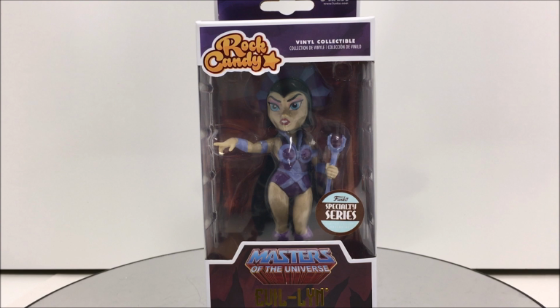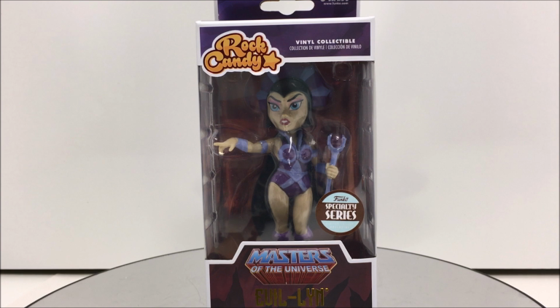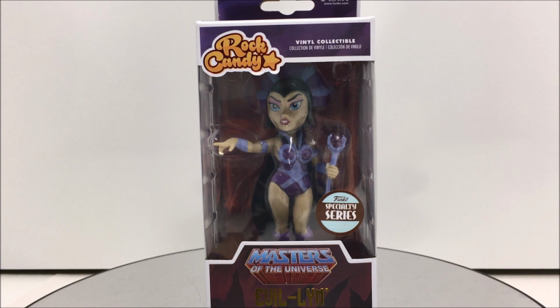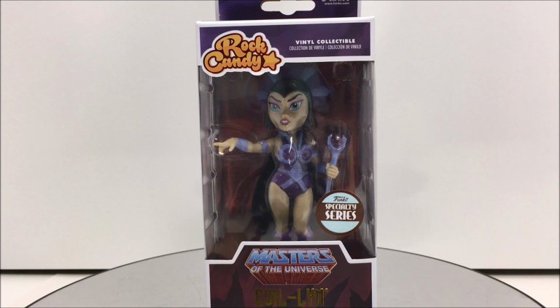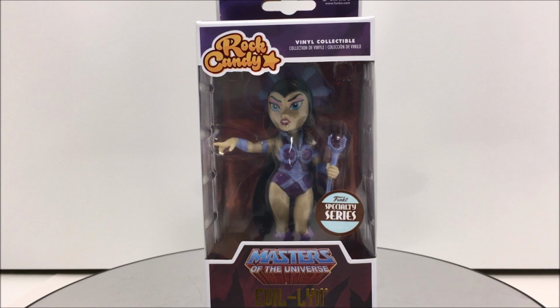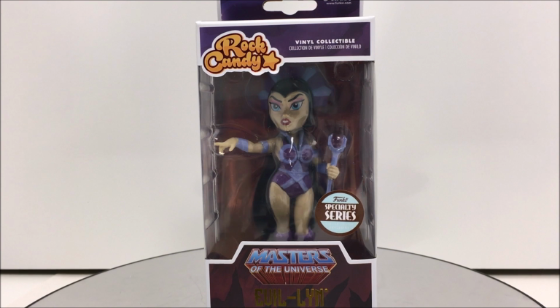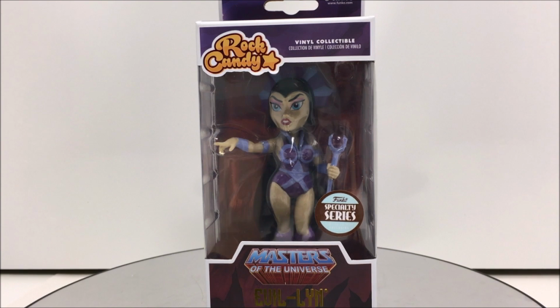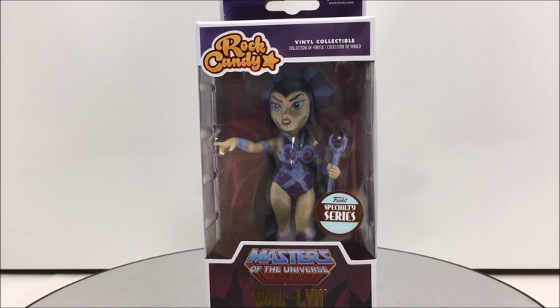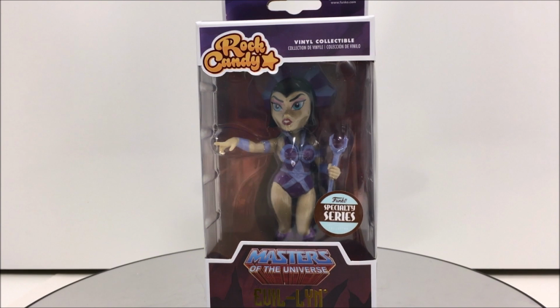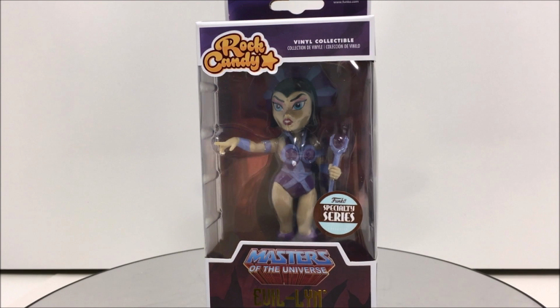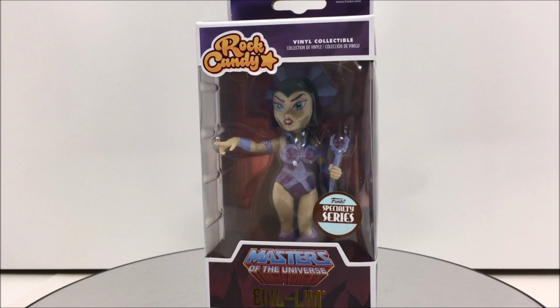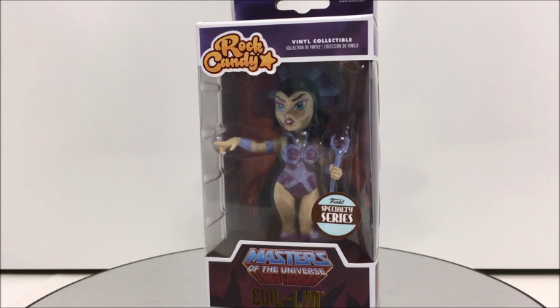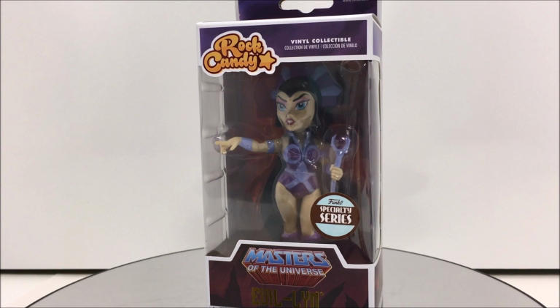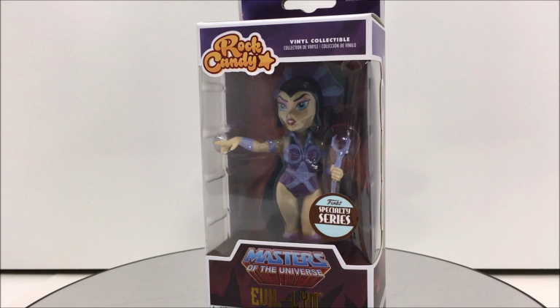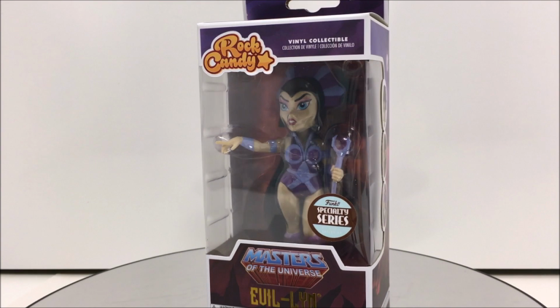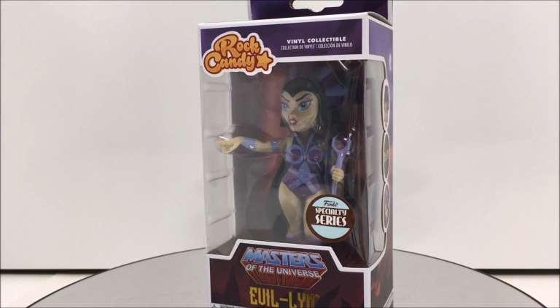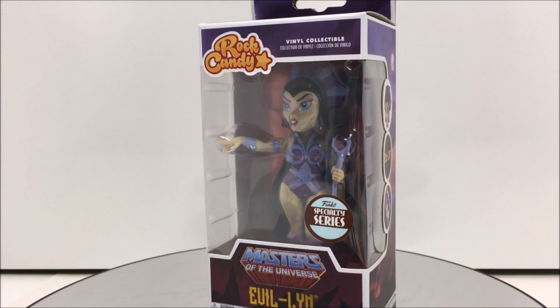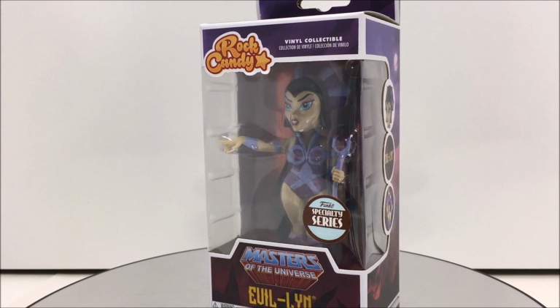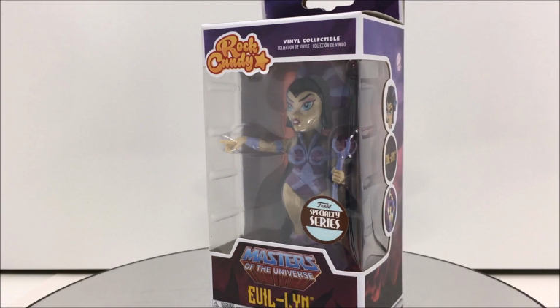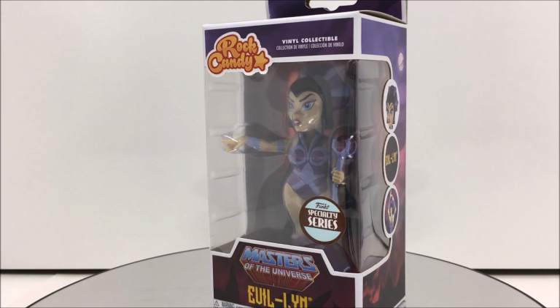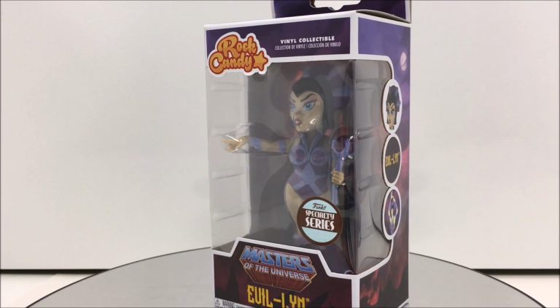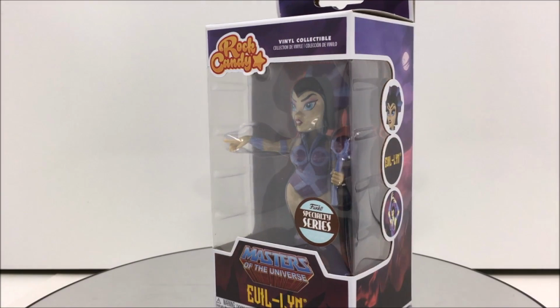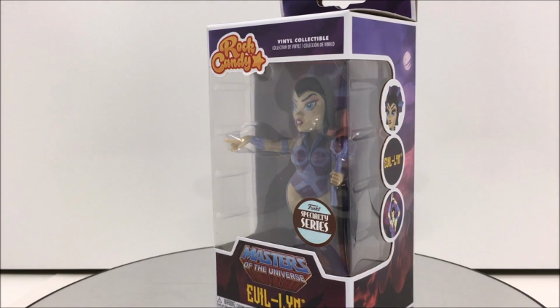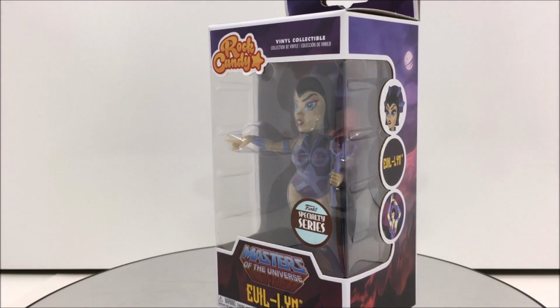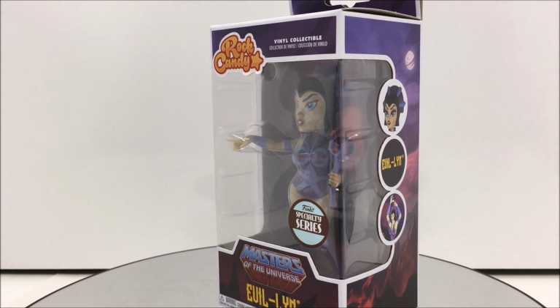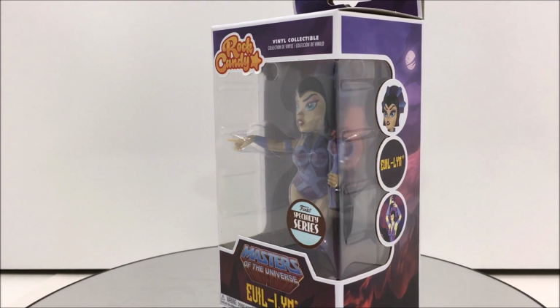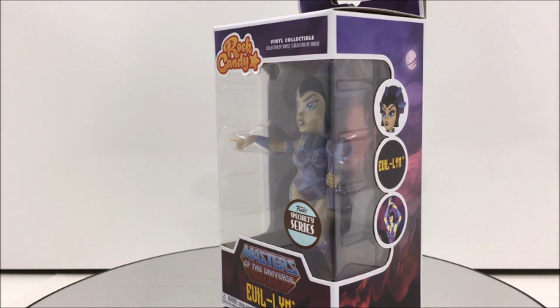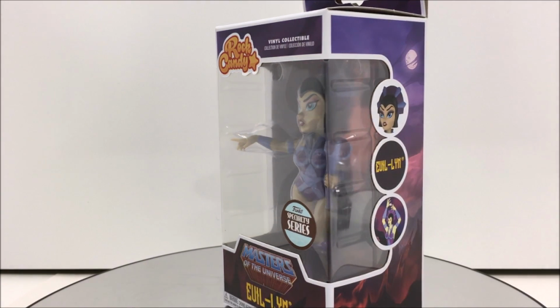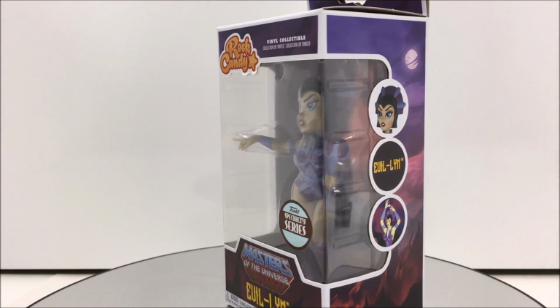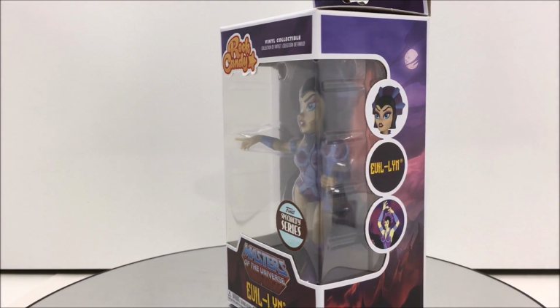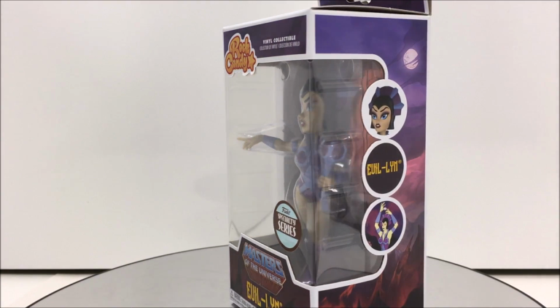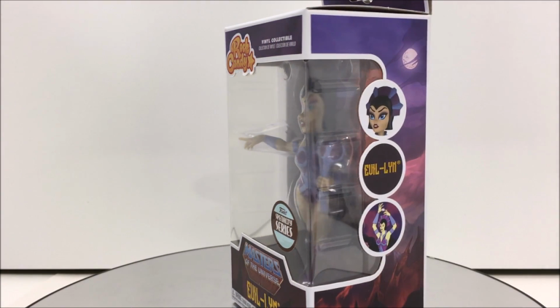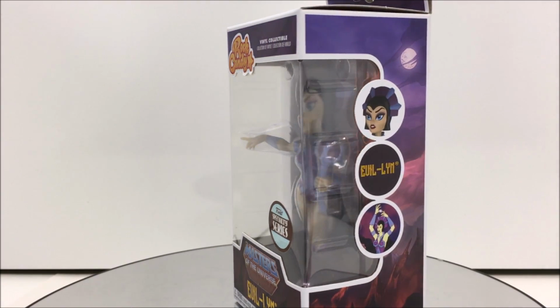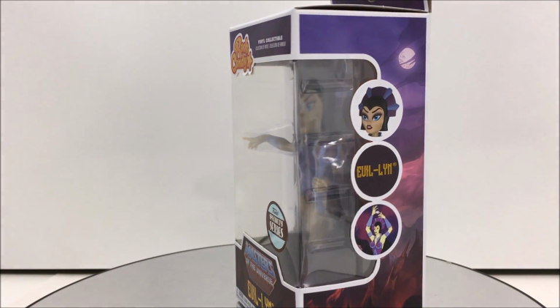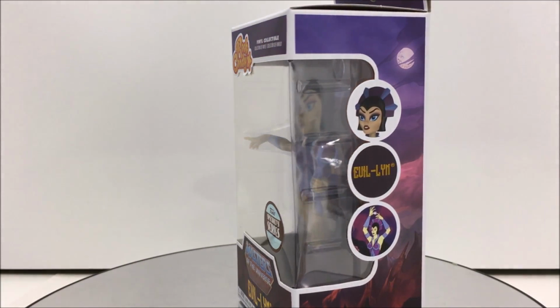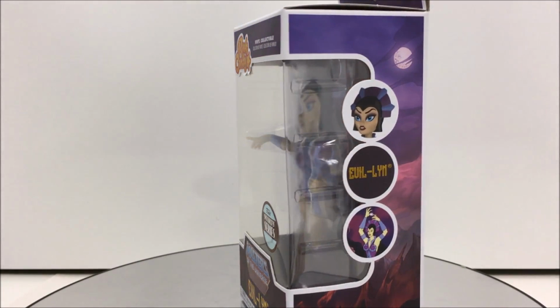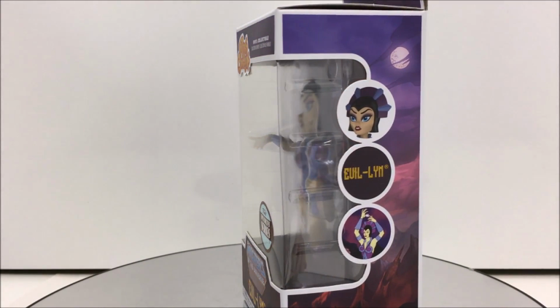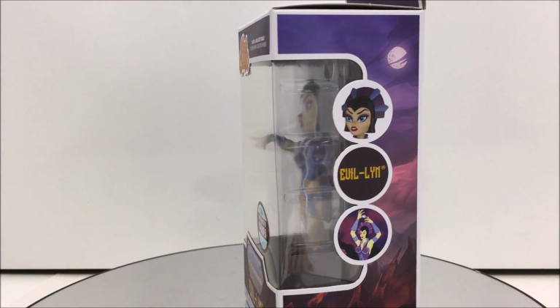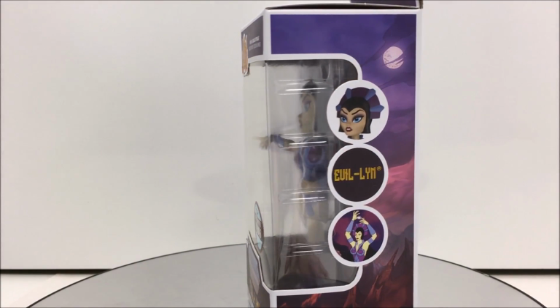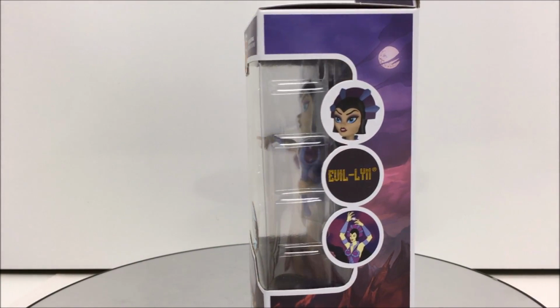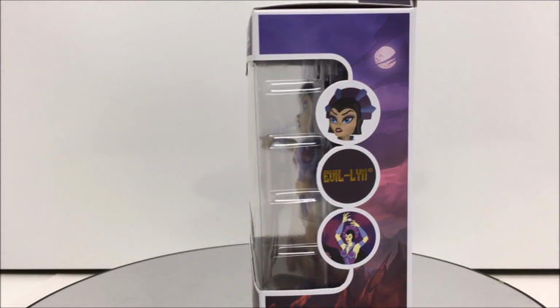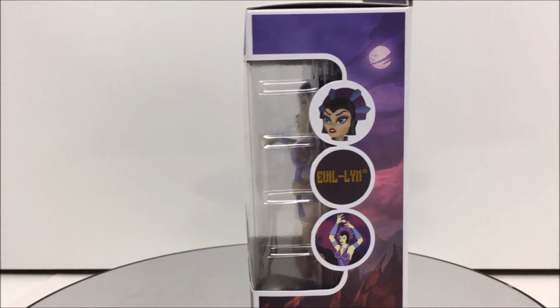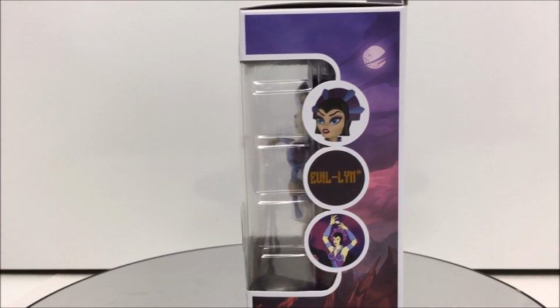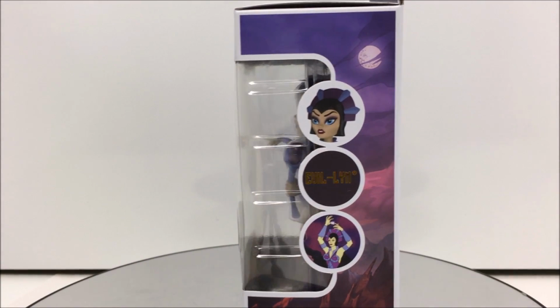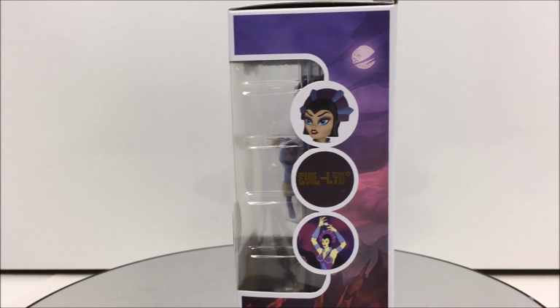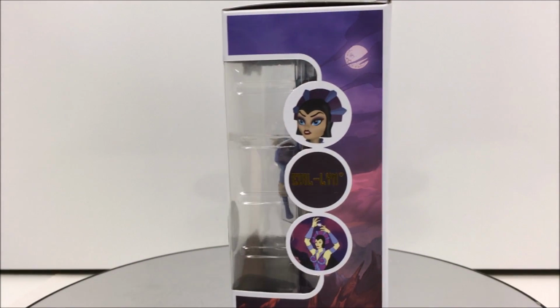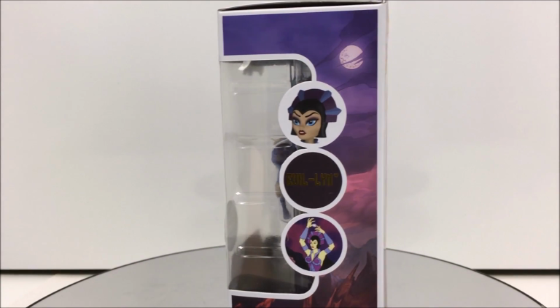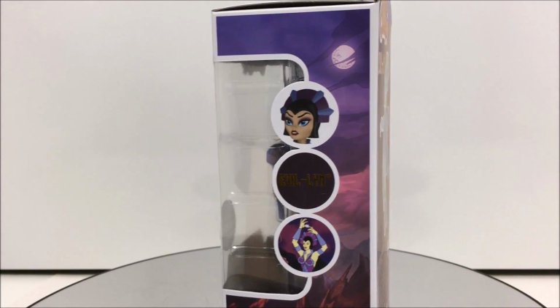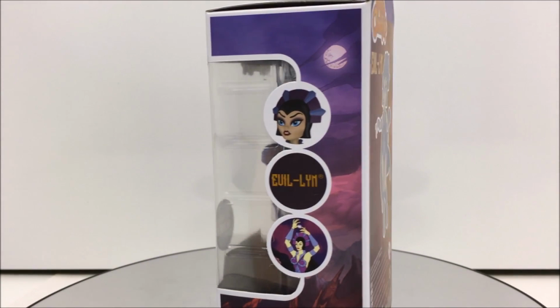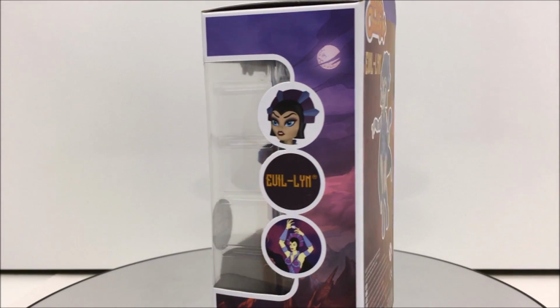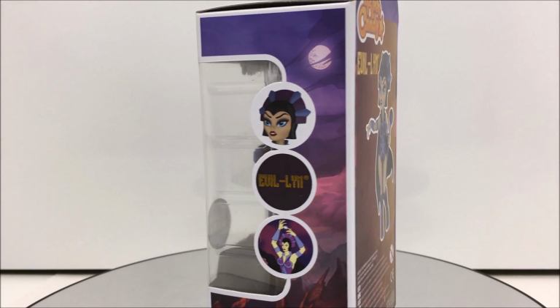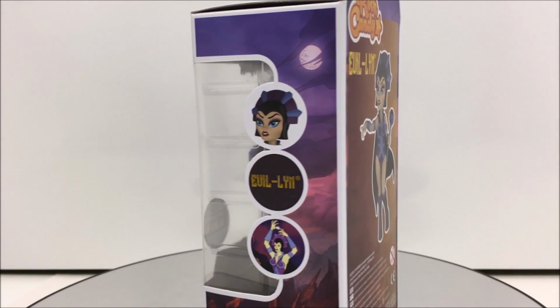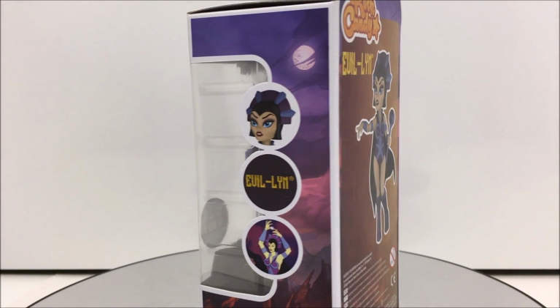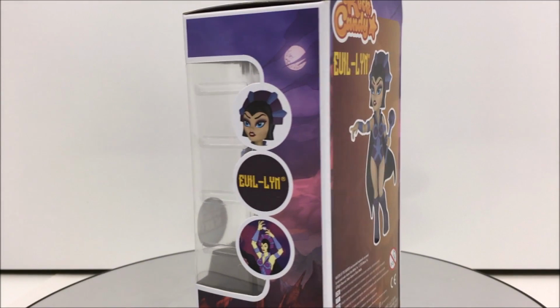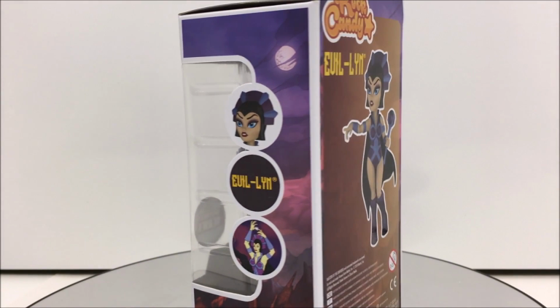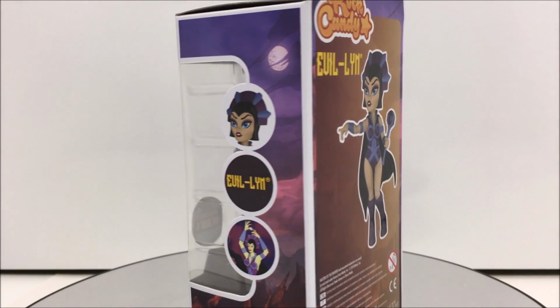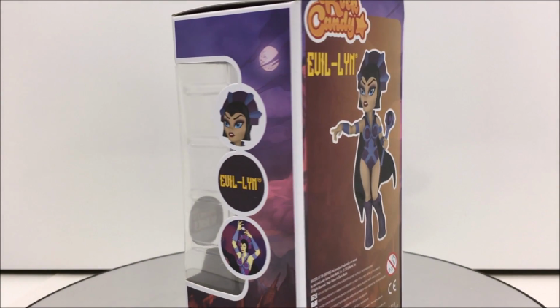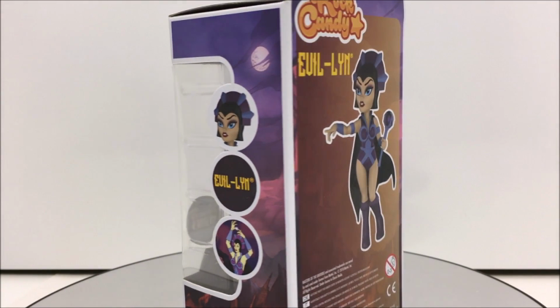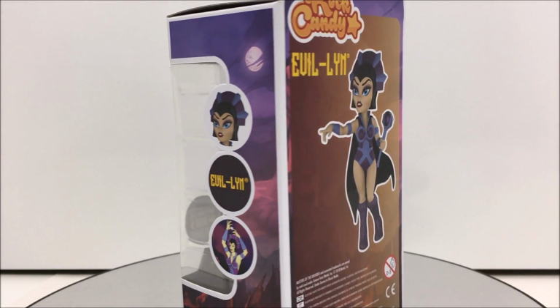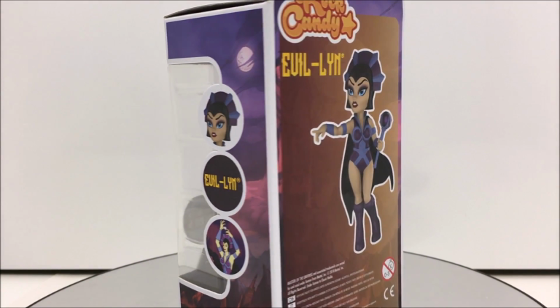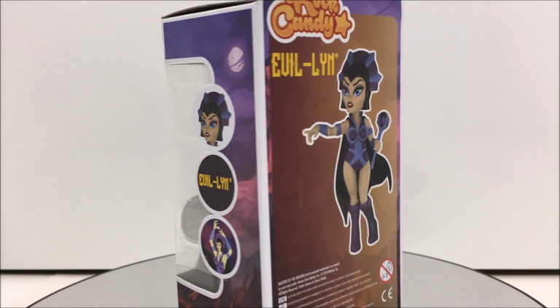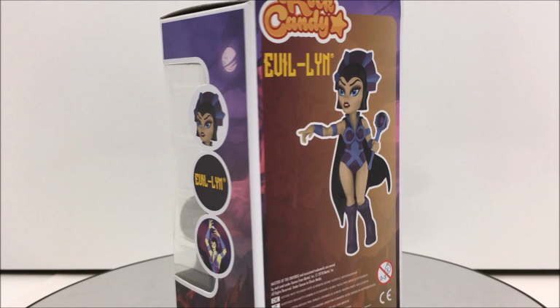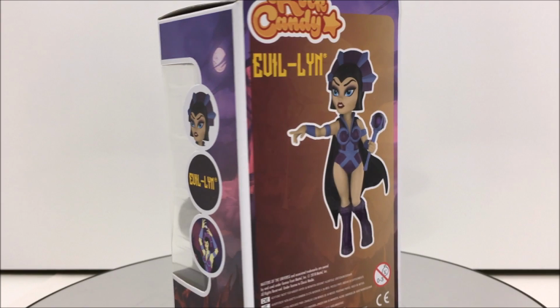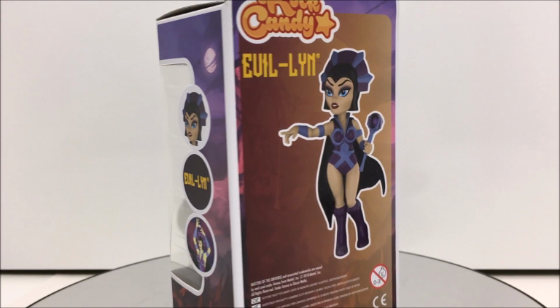Welcome fans to another Third Earth Reviews toy review, and today I will be reviewing the brand new Evil-Lin Rock Candy from Funko.